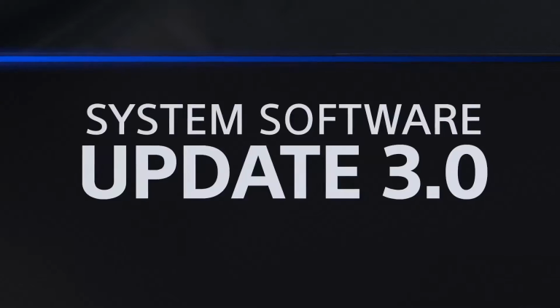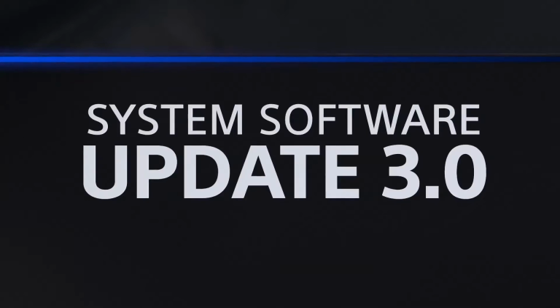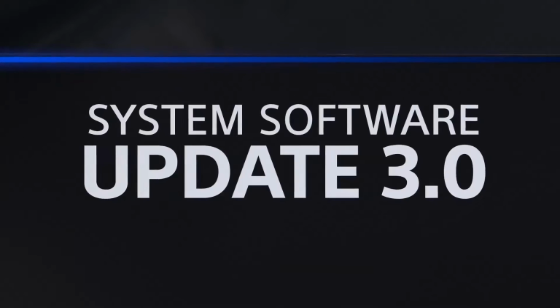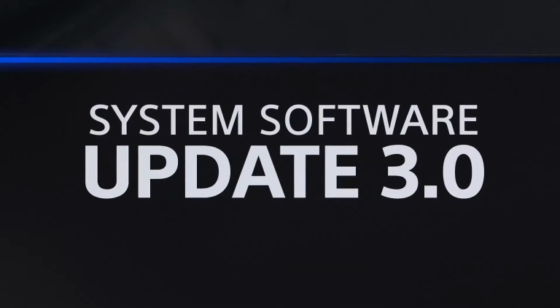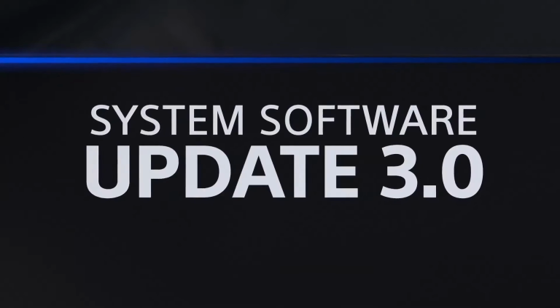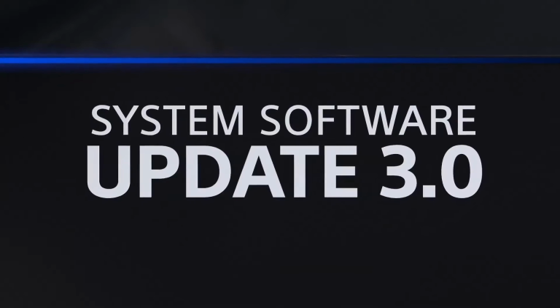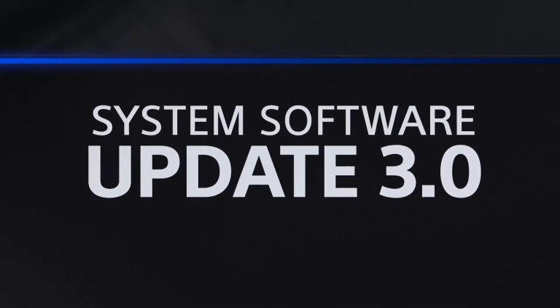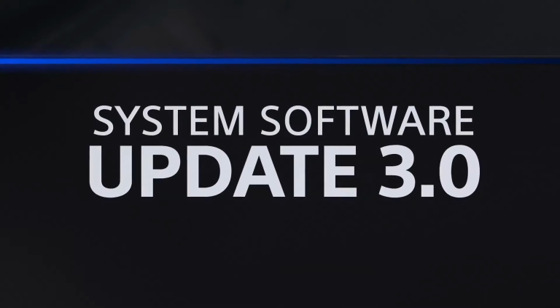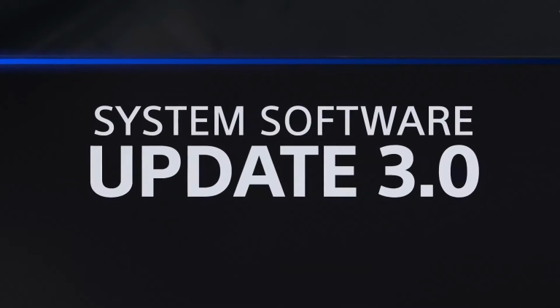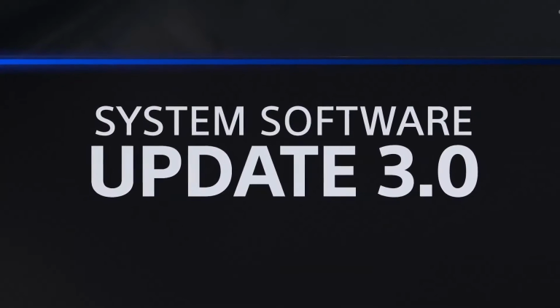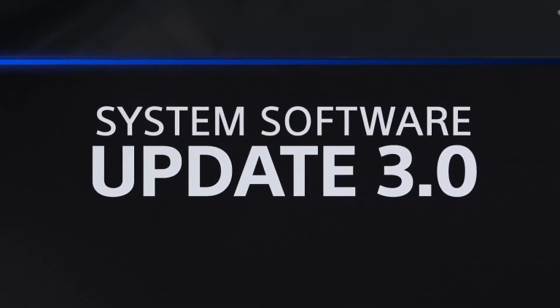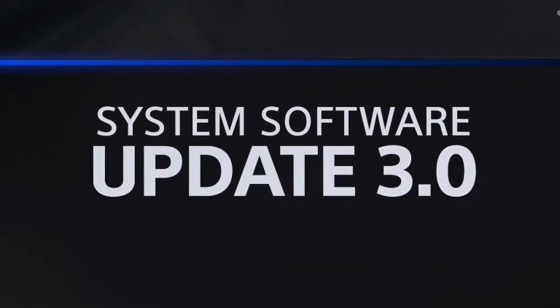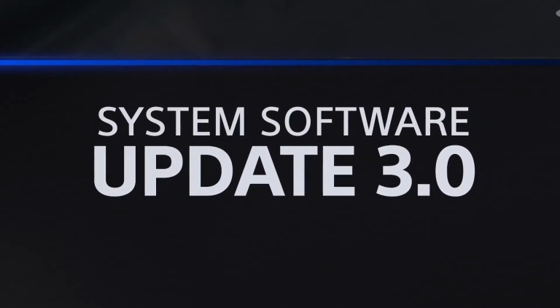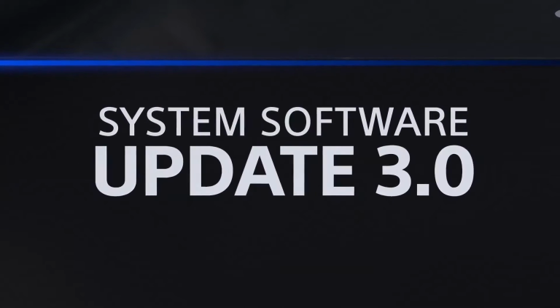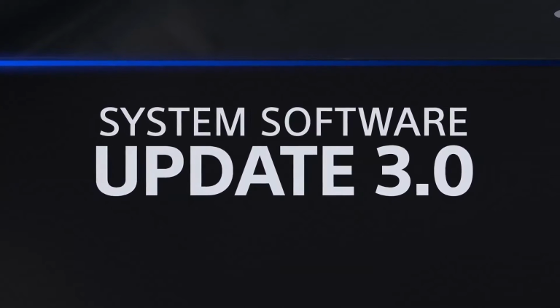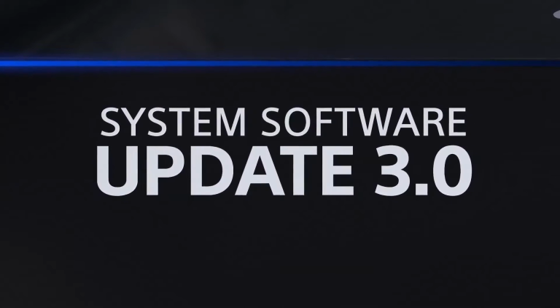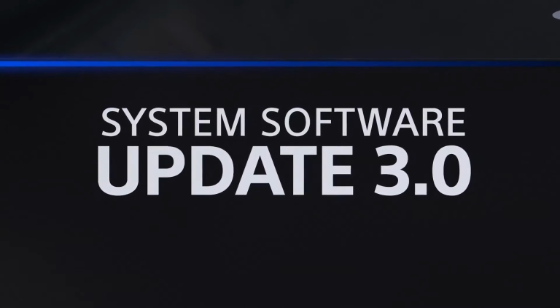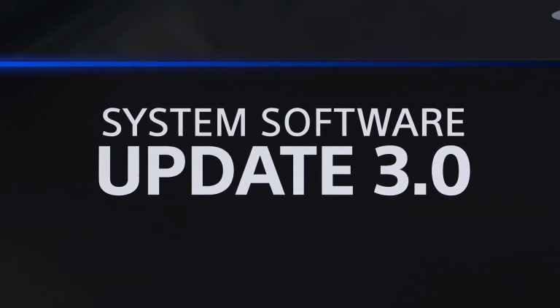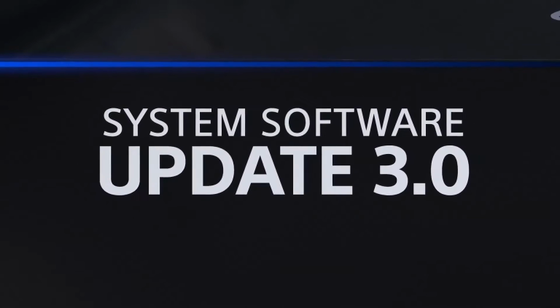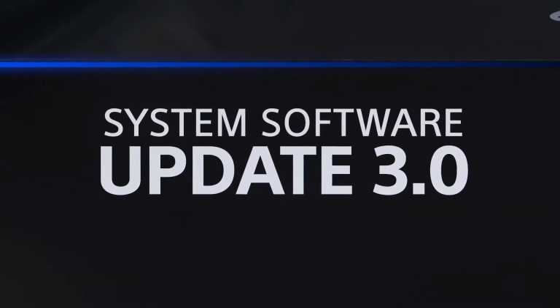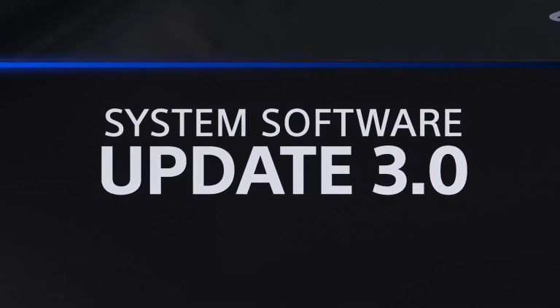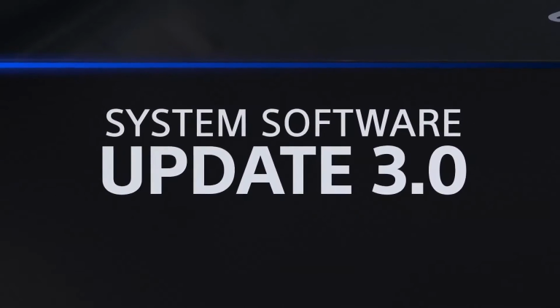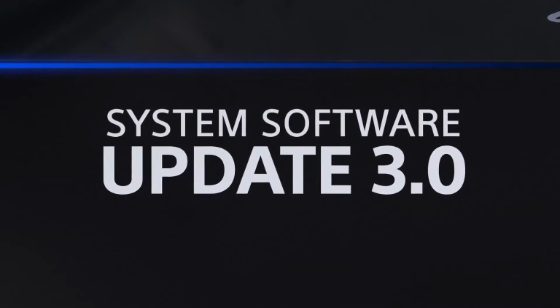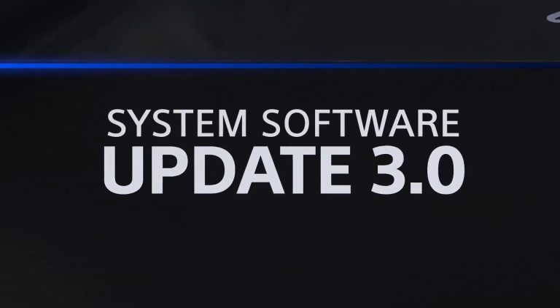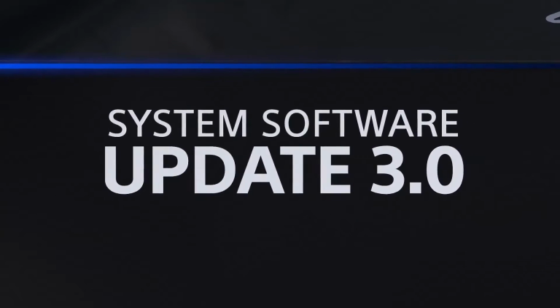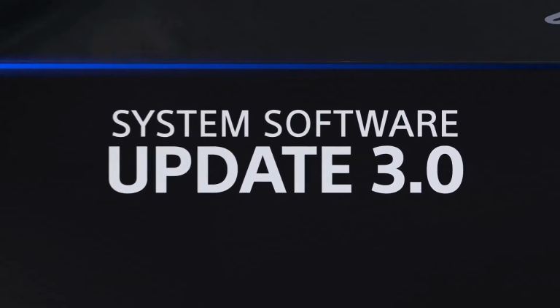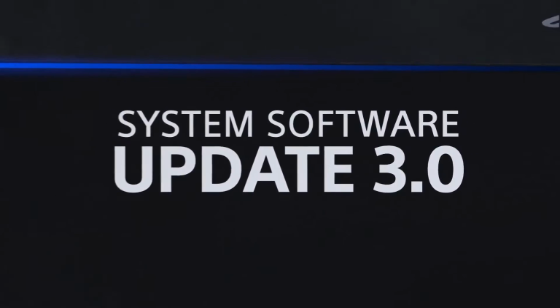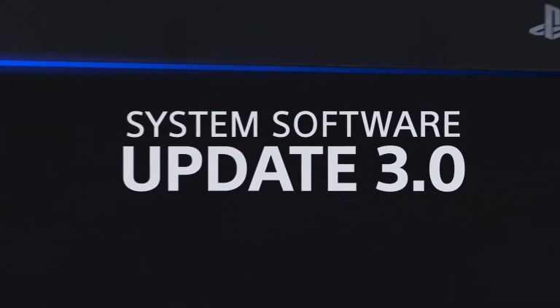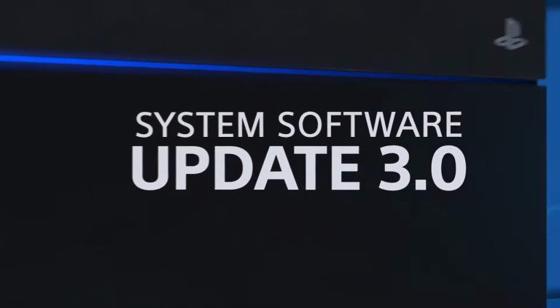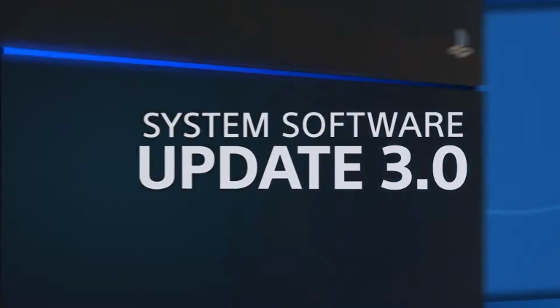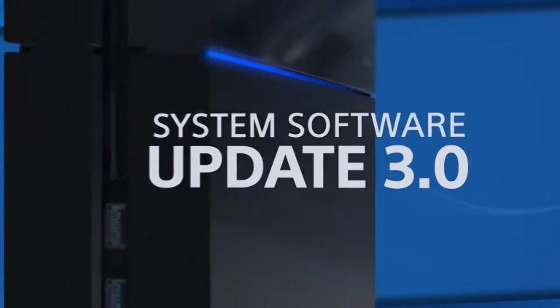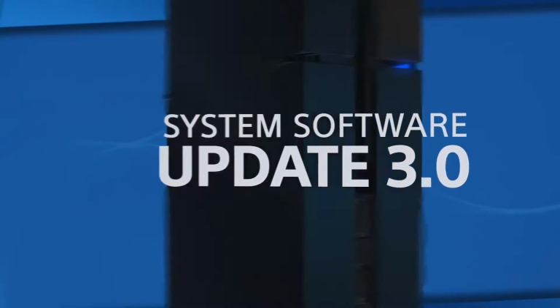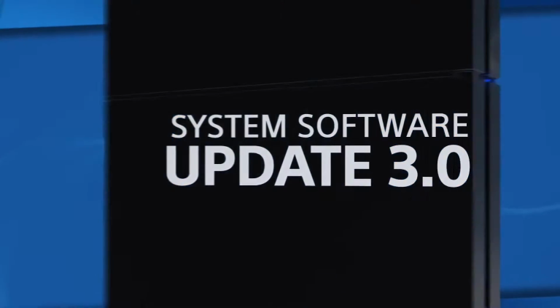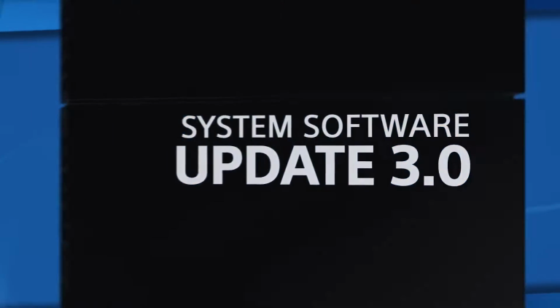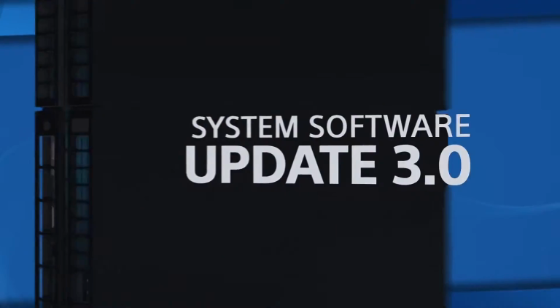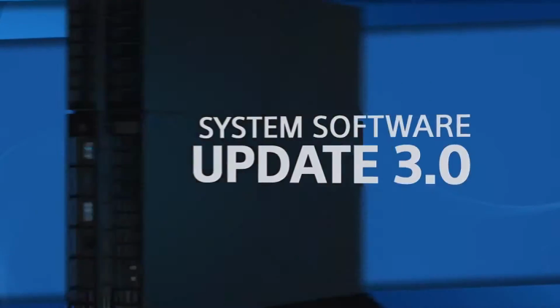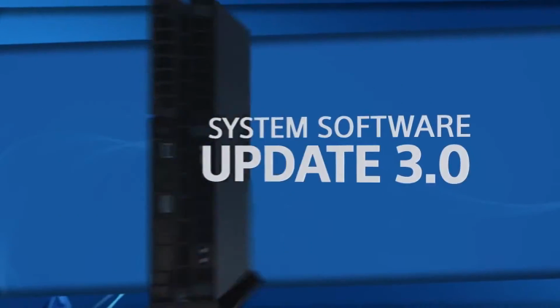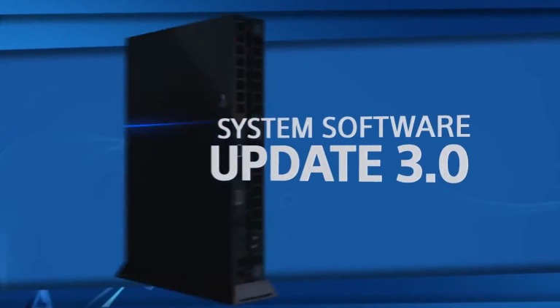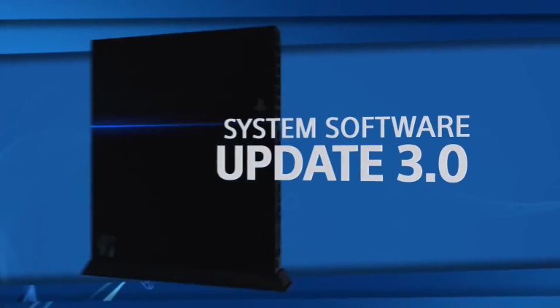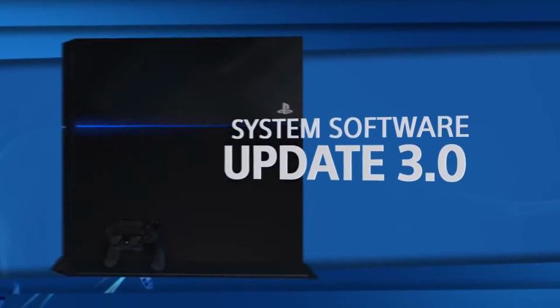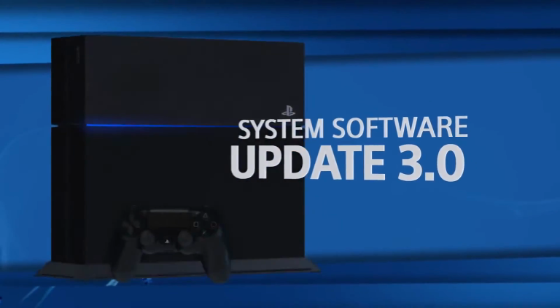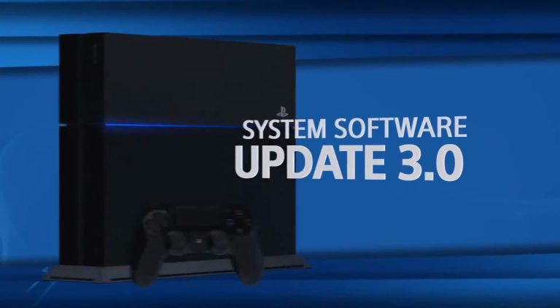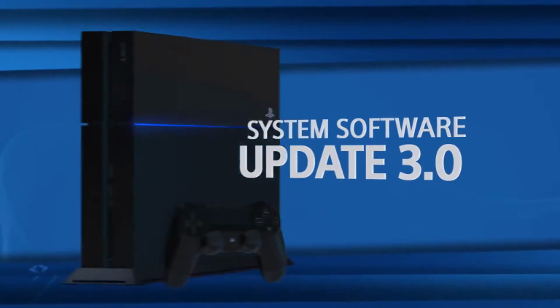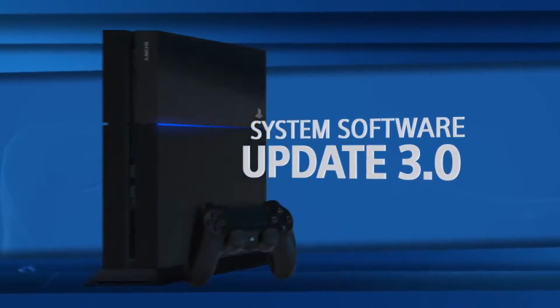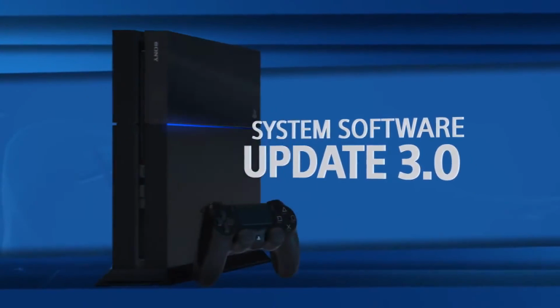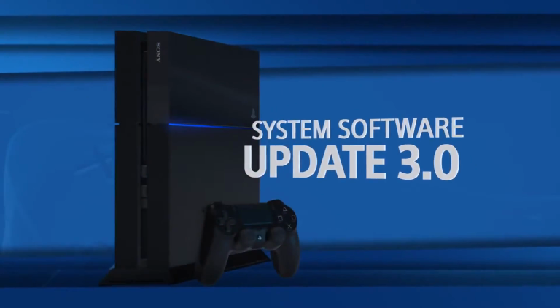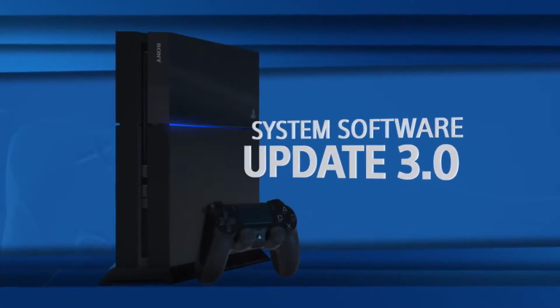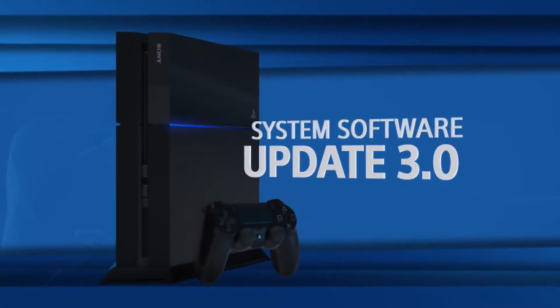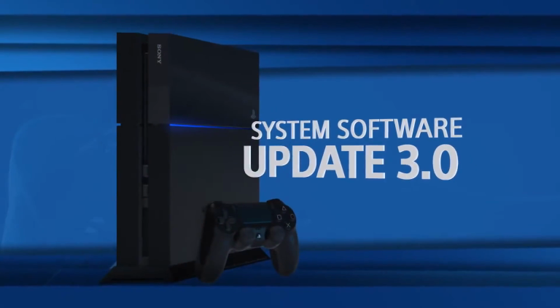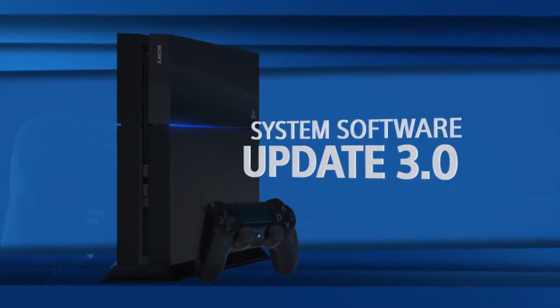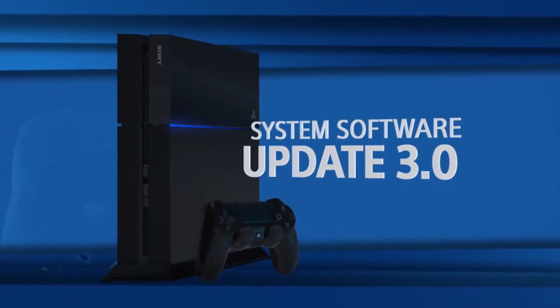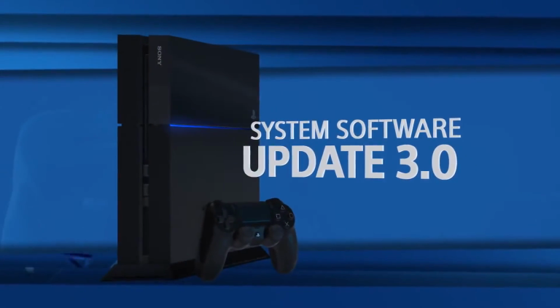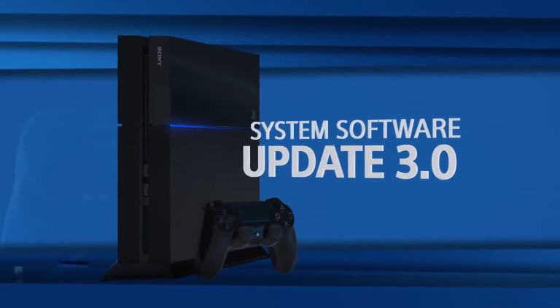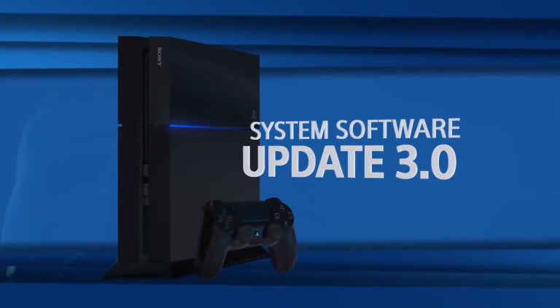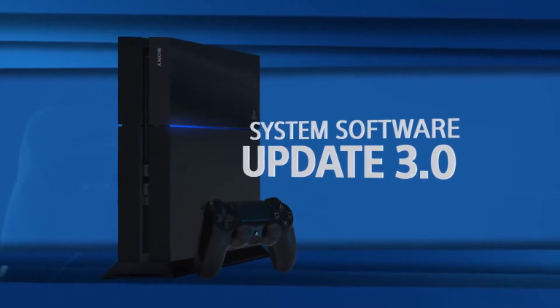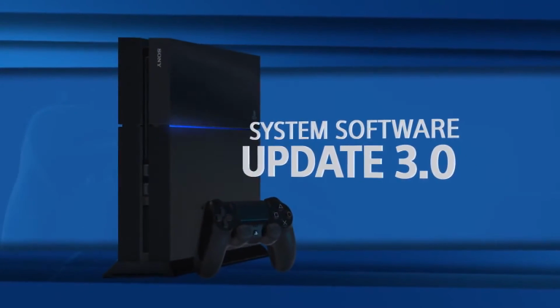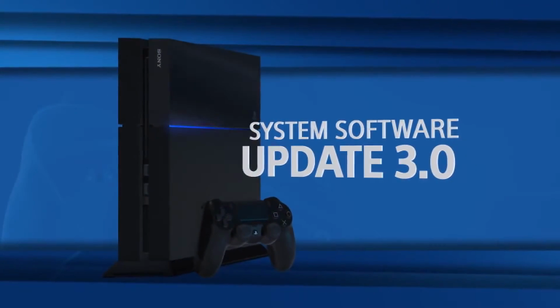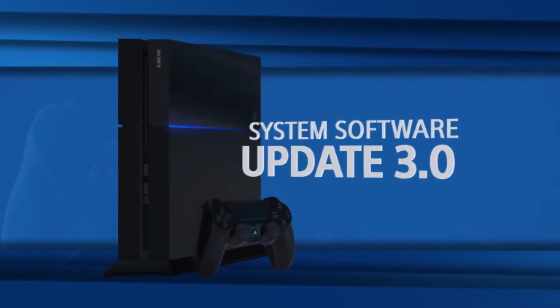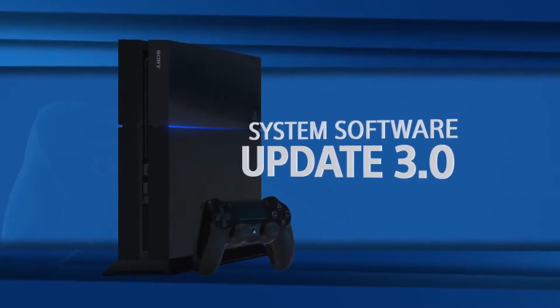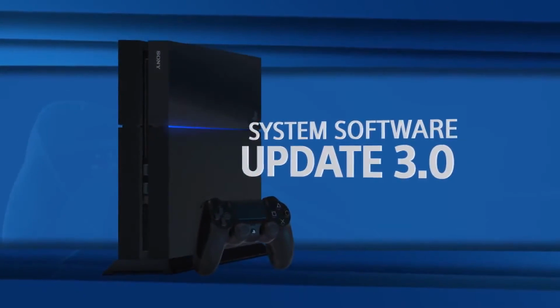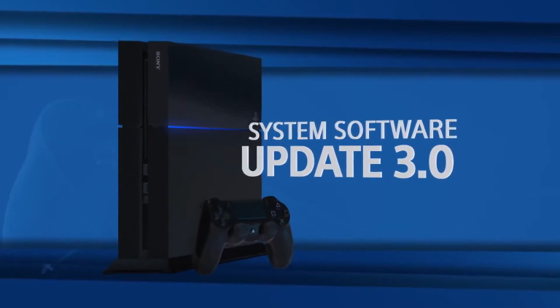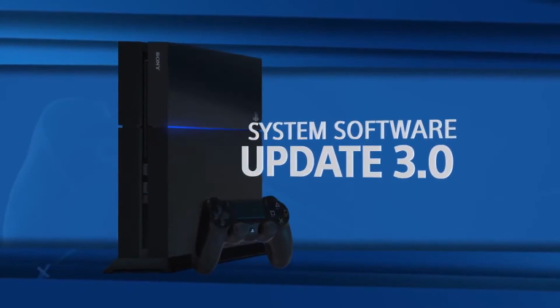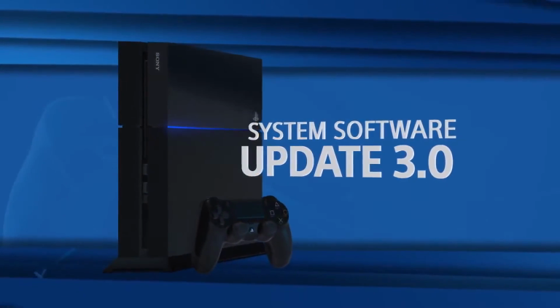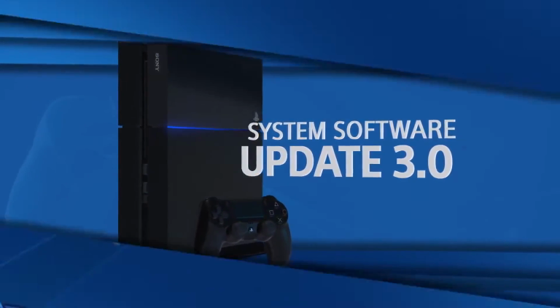The next big PS4 system software update has arrived. Get ready for even more ways to connect with players from all around the world.